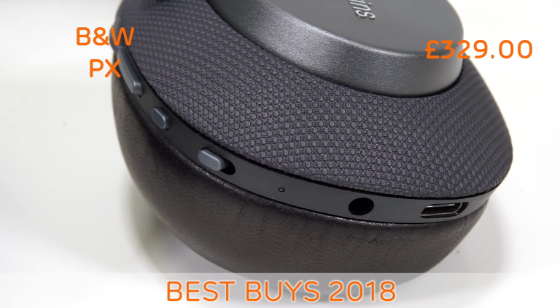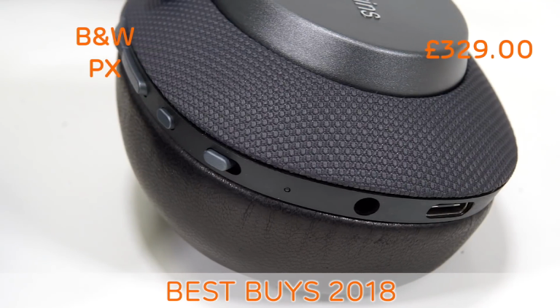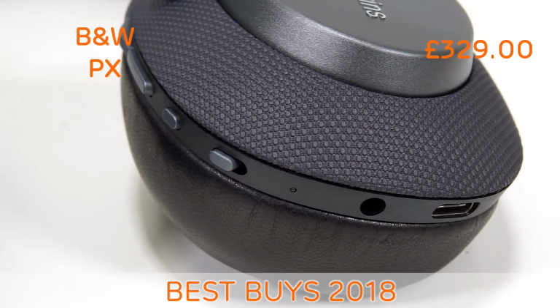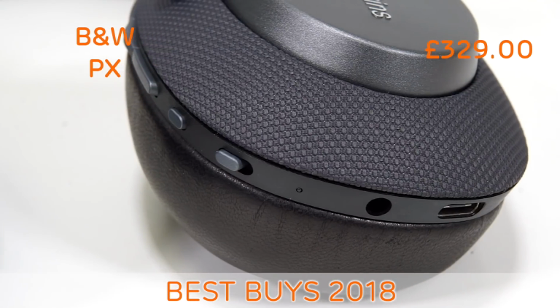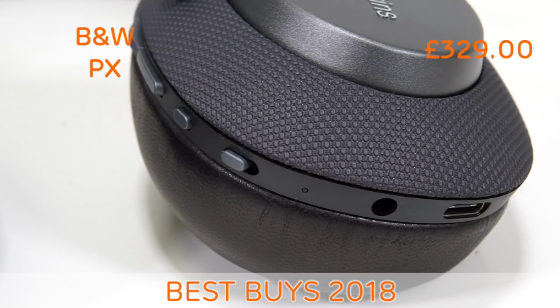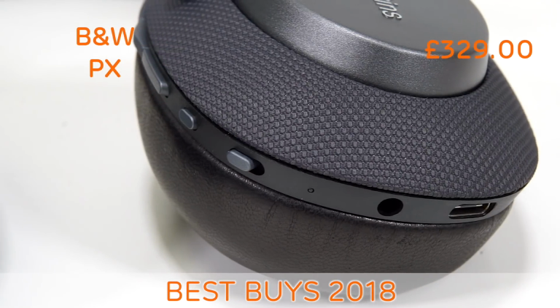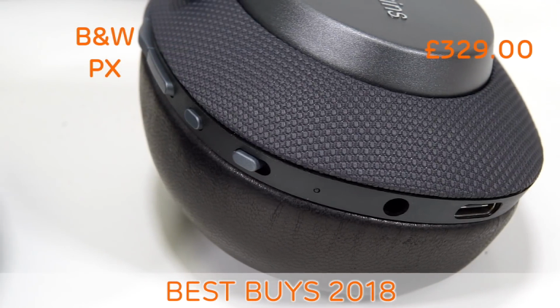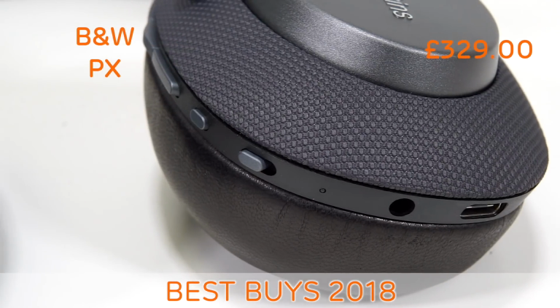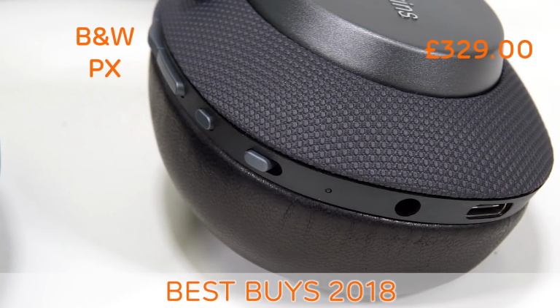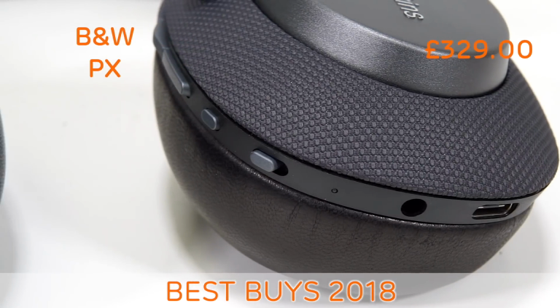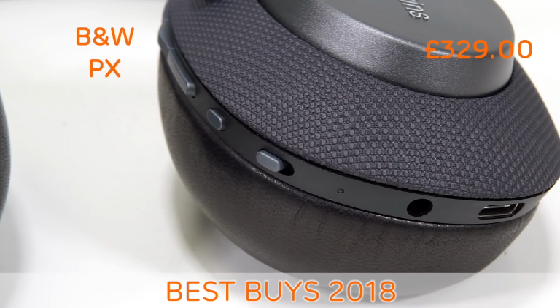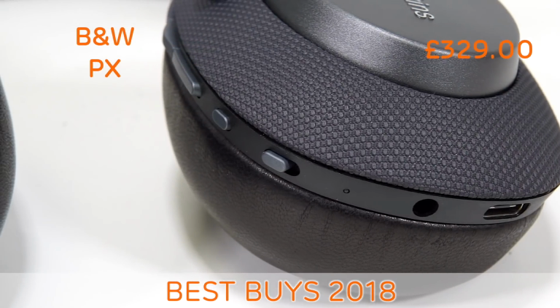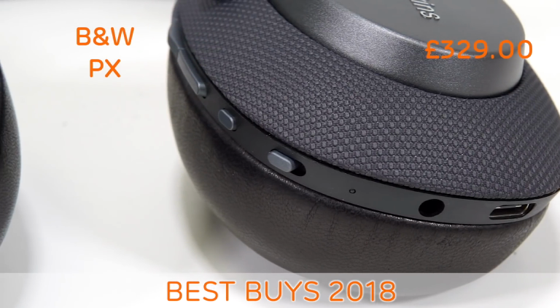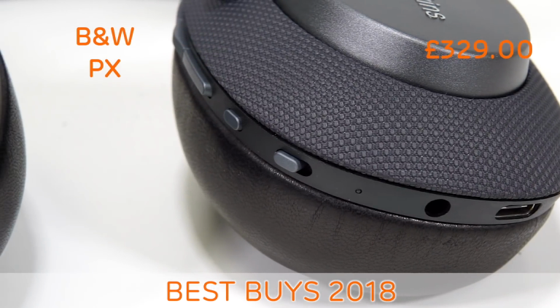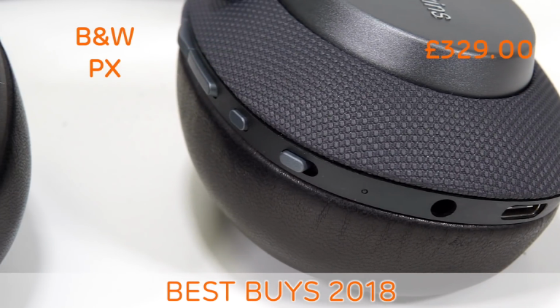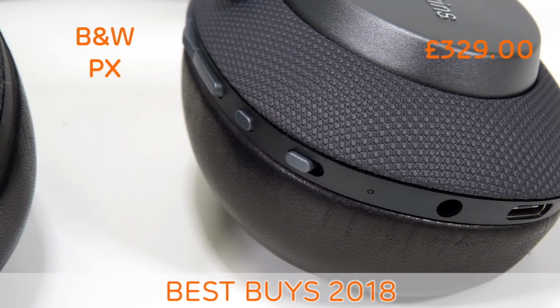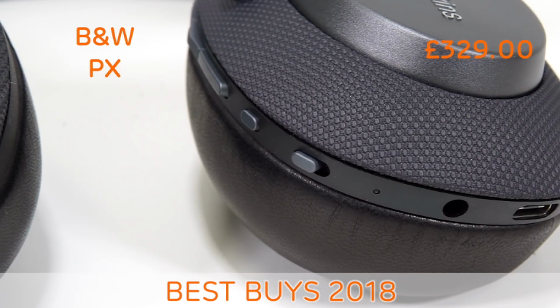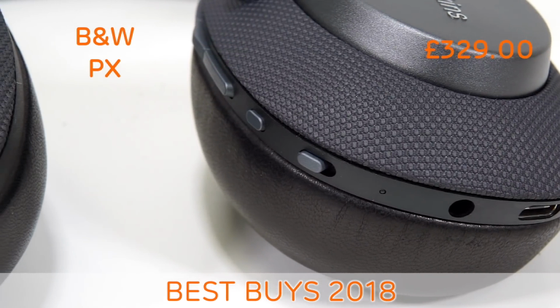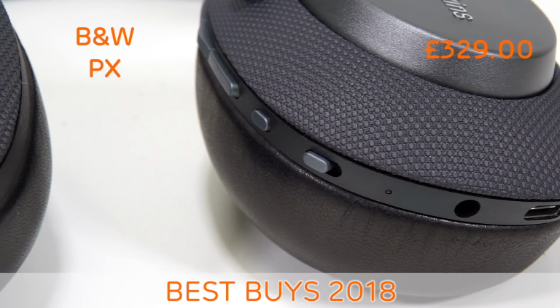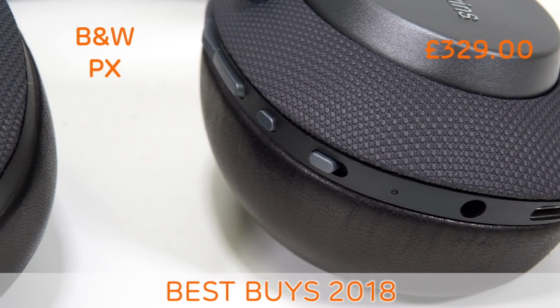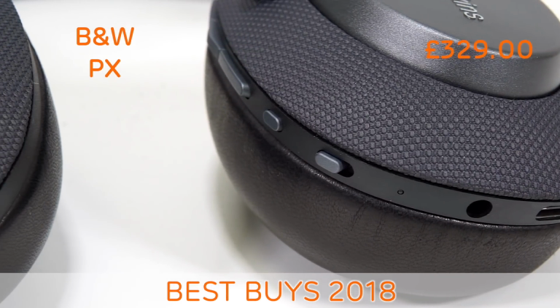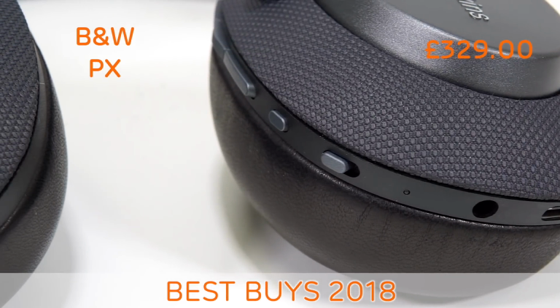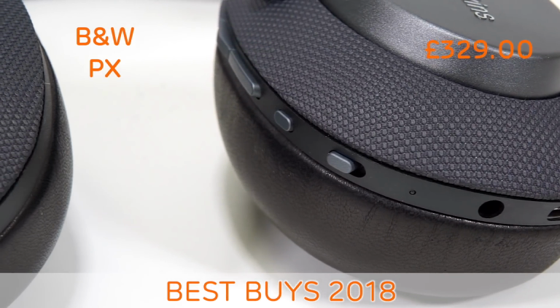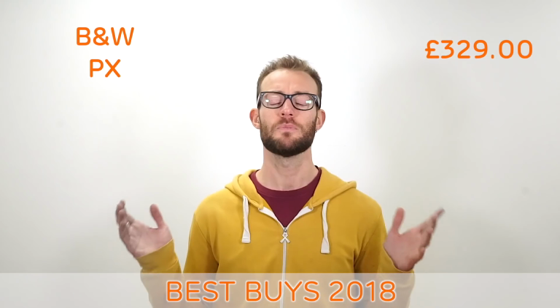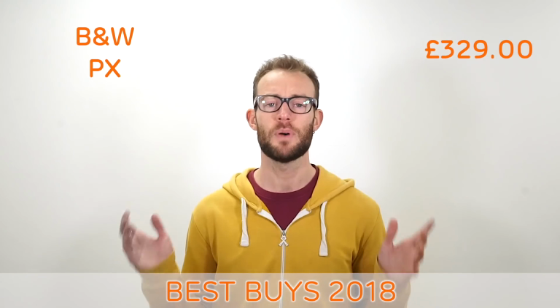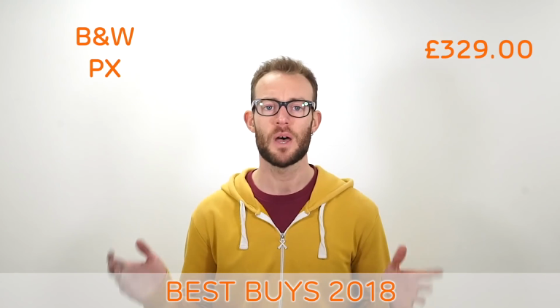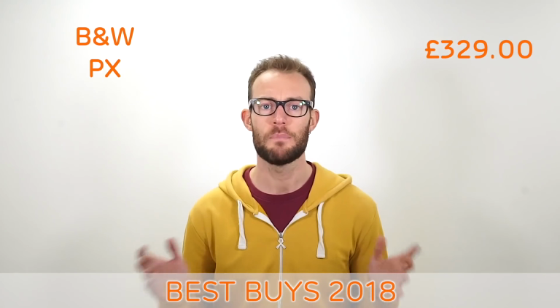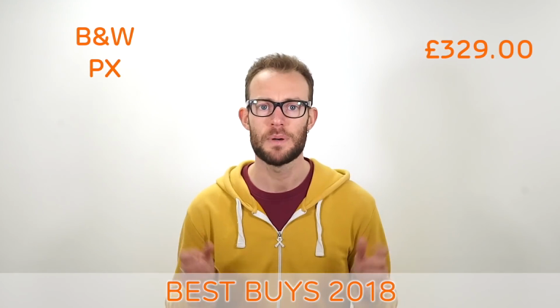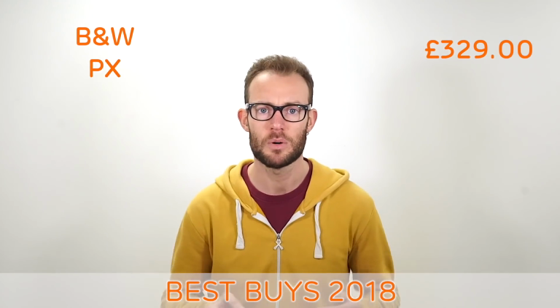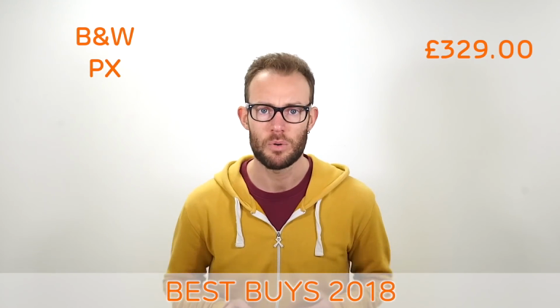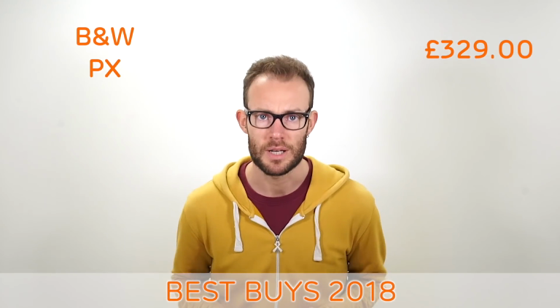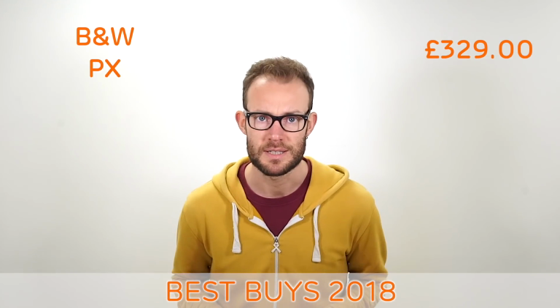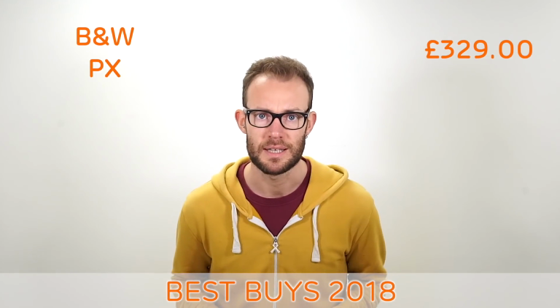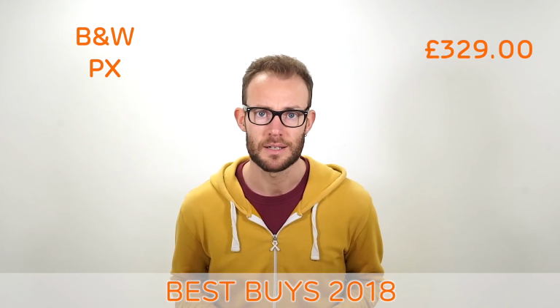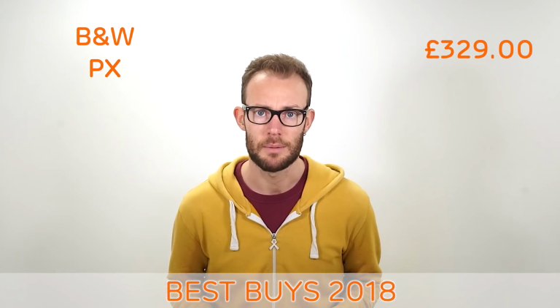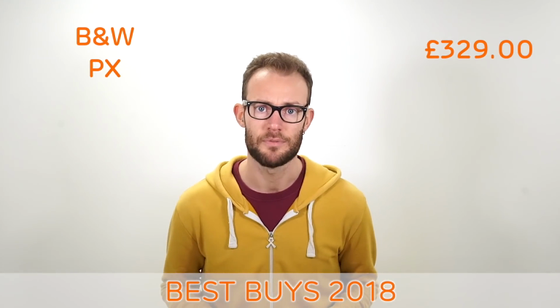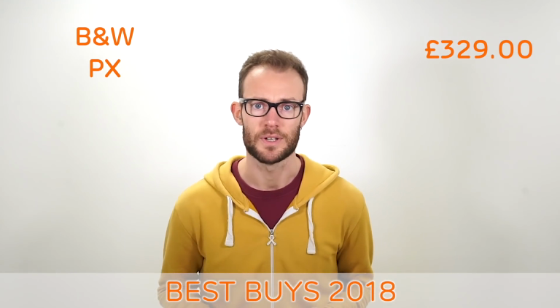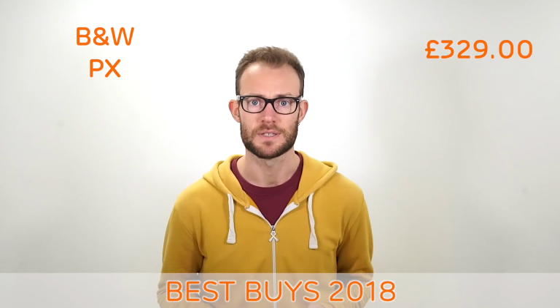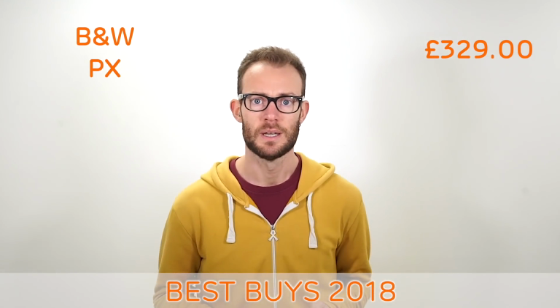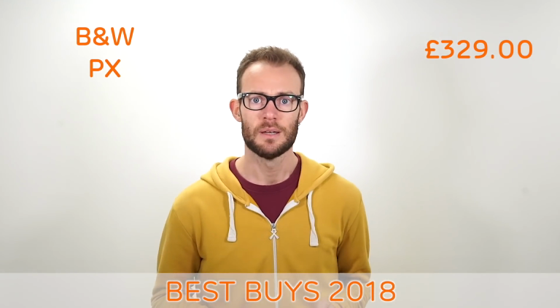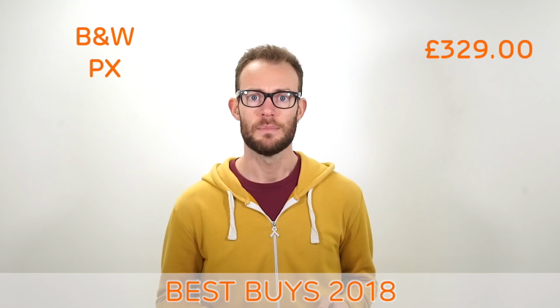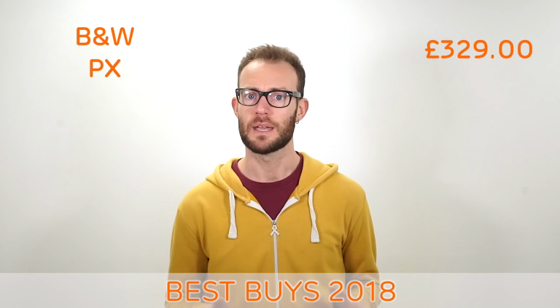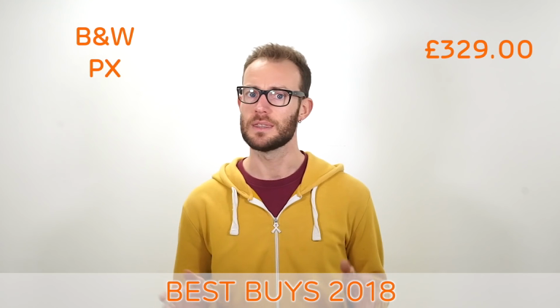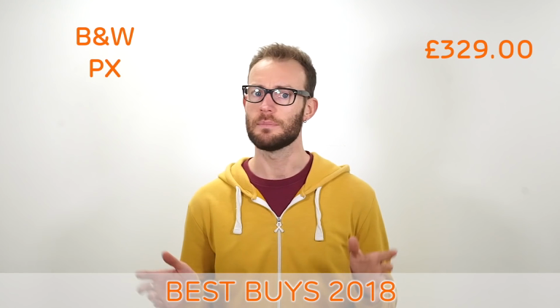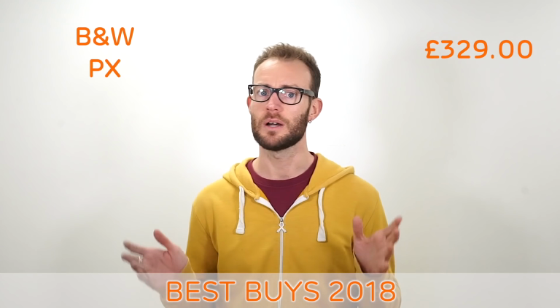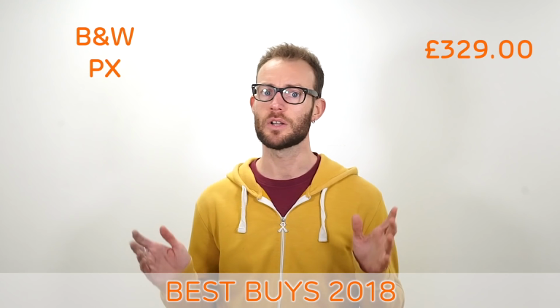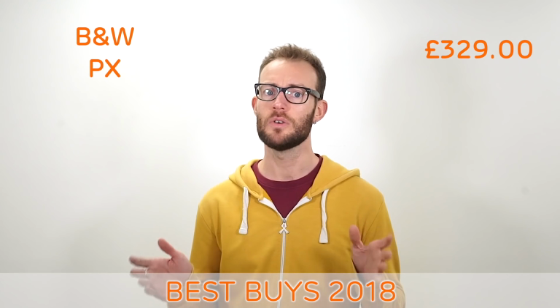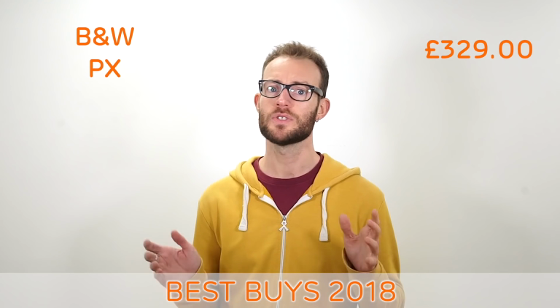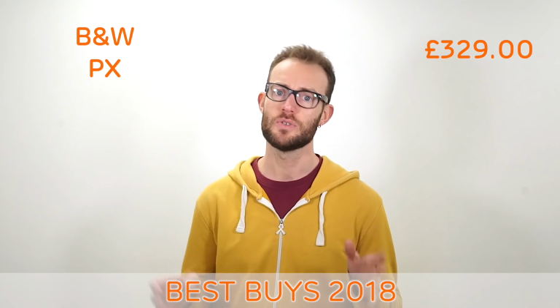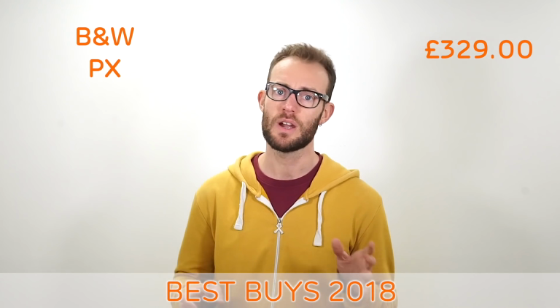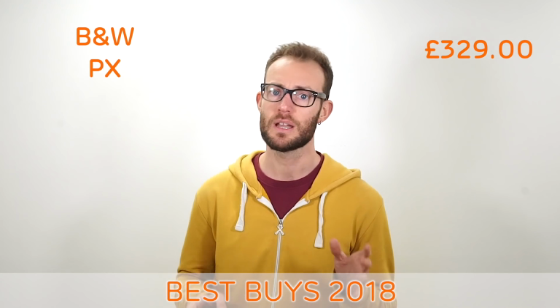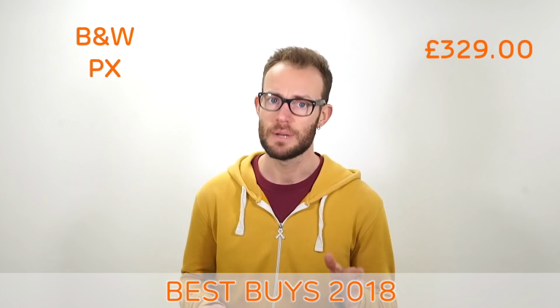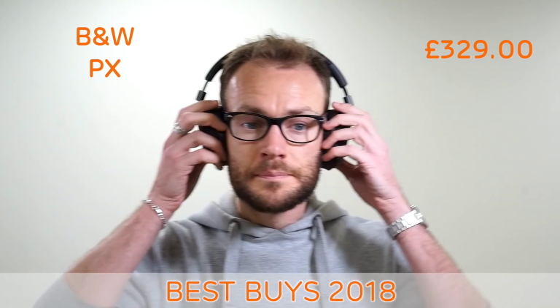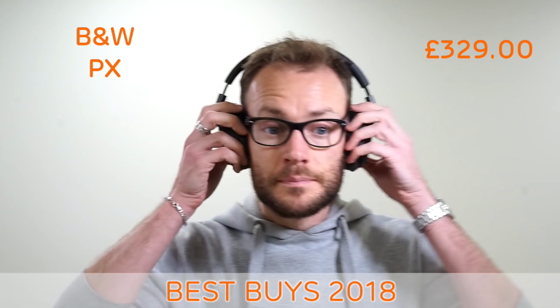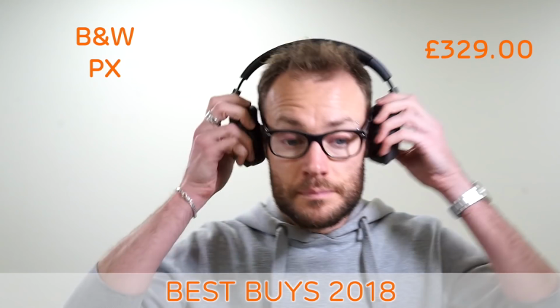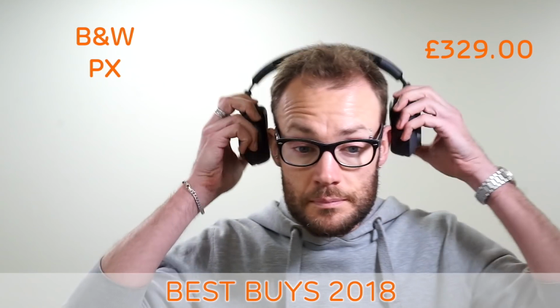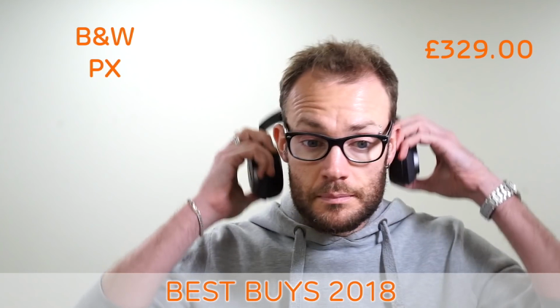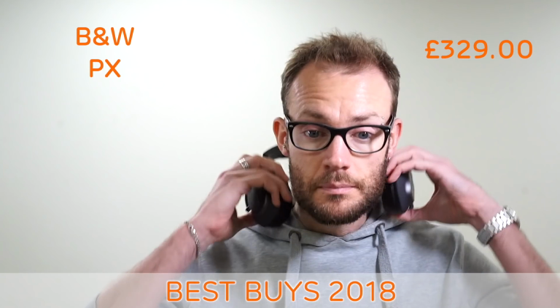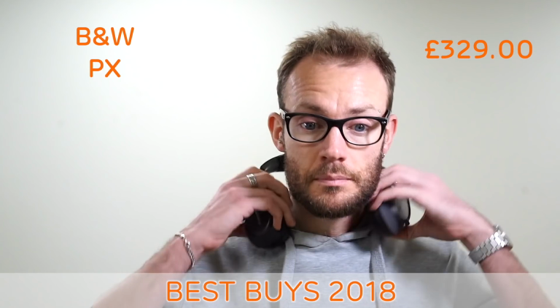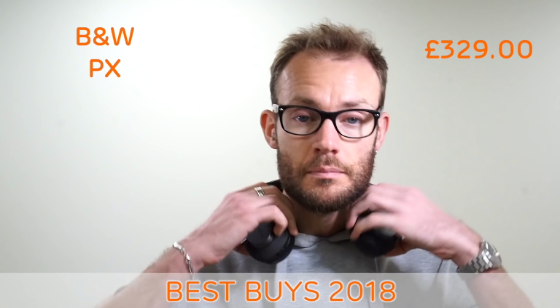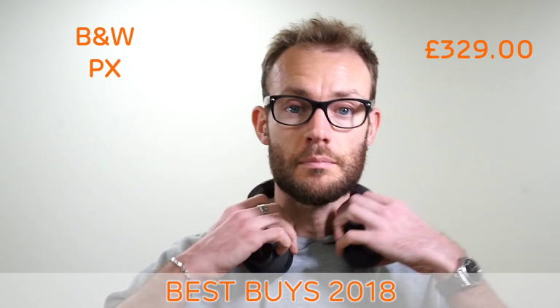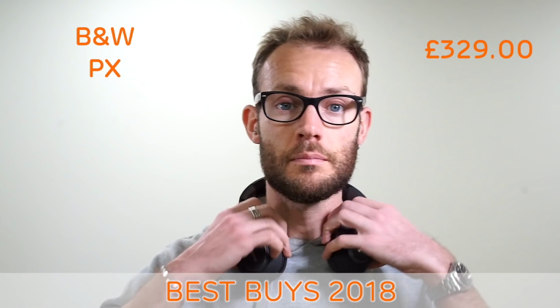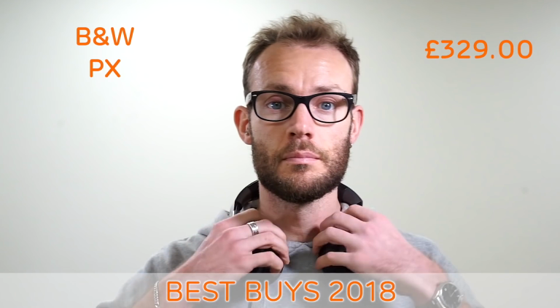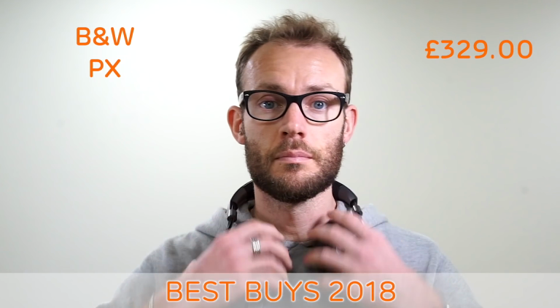Along with the advanced technology, the PX has superb build quality and comfort, making them our go-to recommendation for wireless headphones.